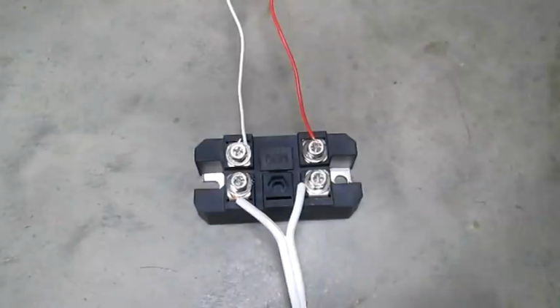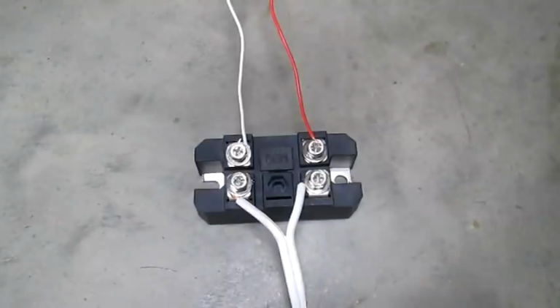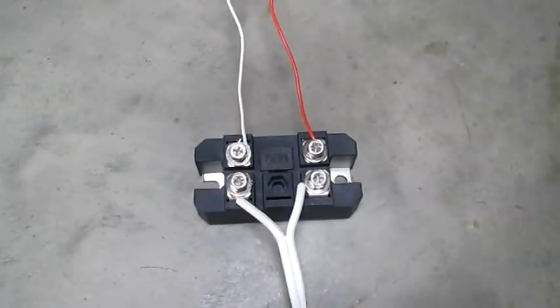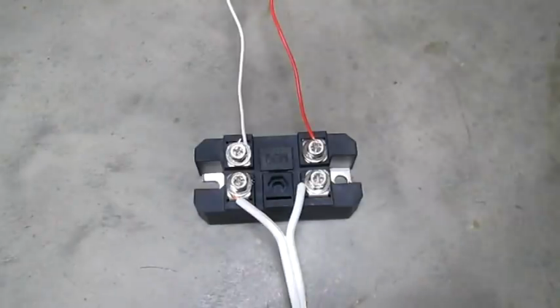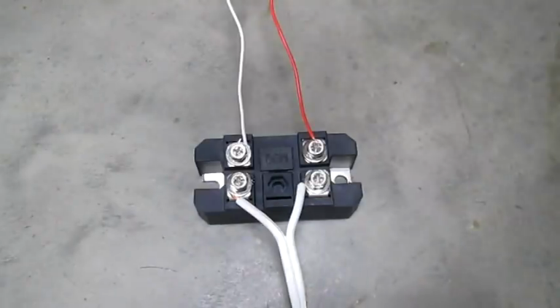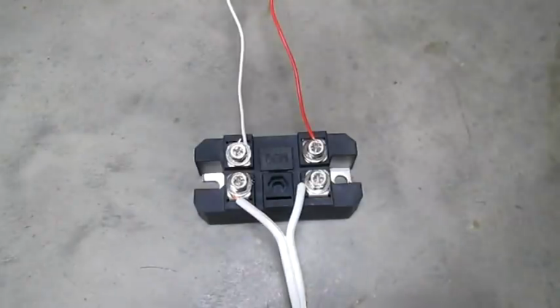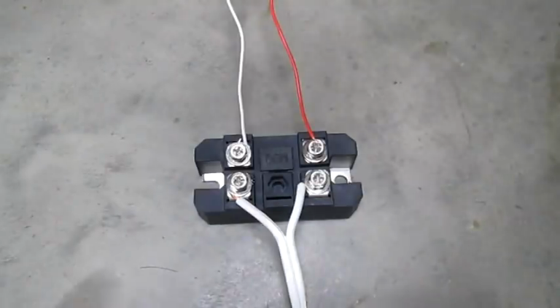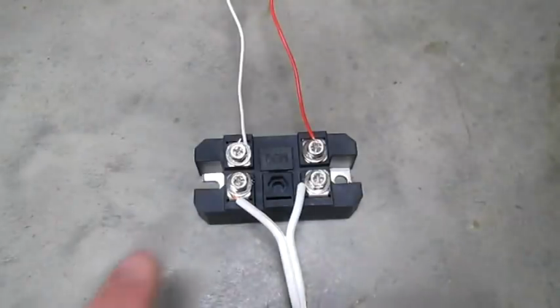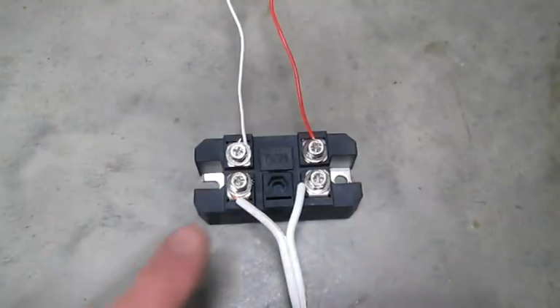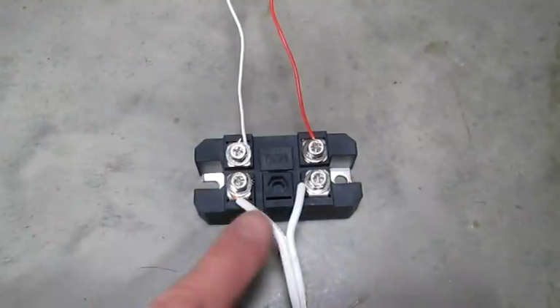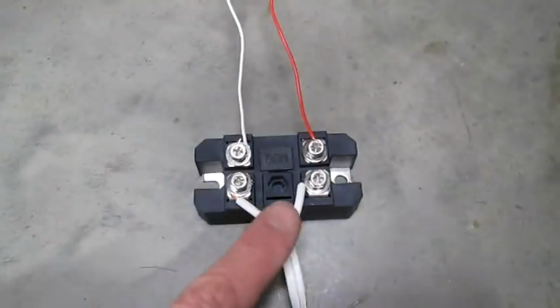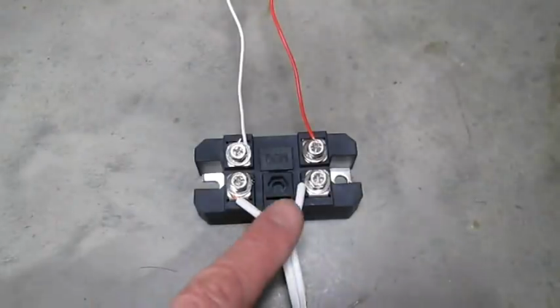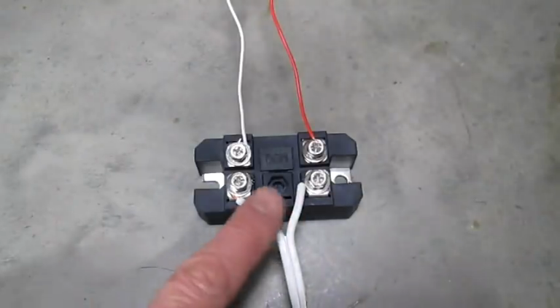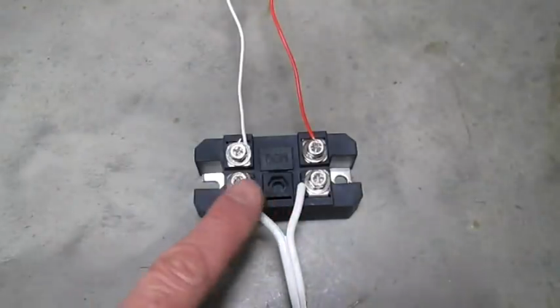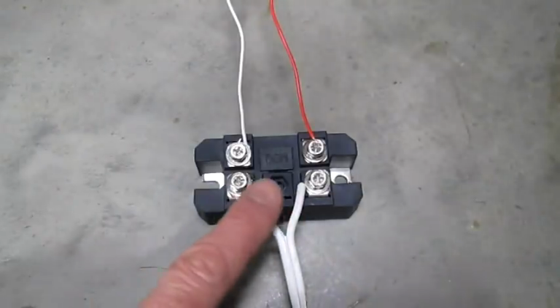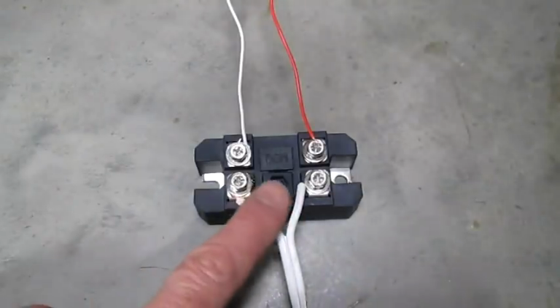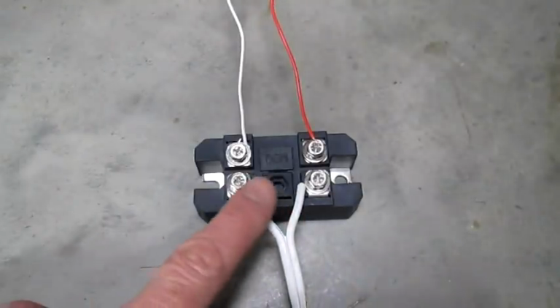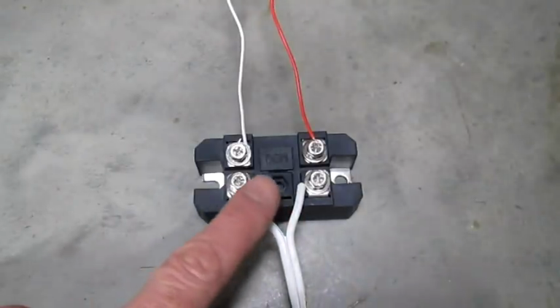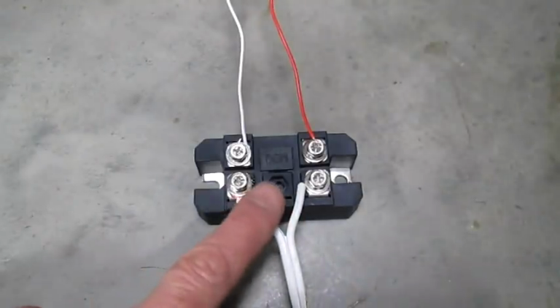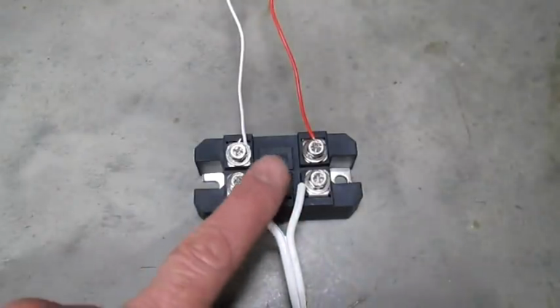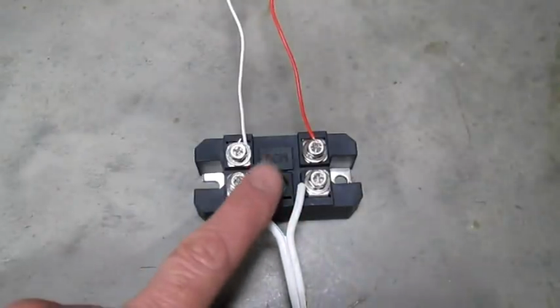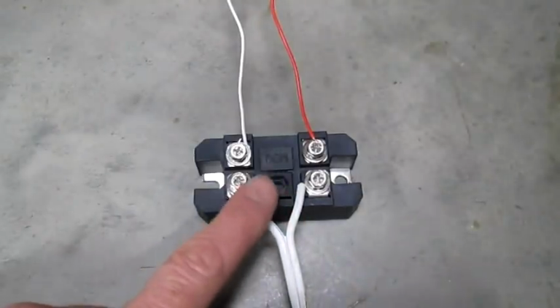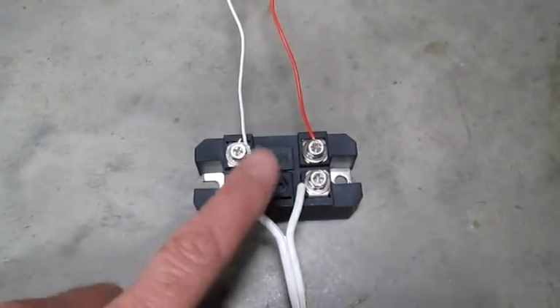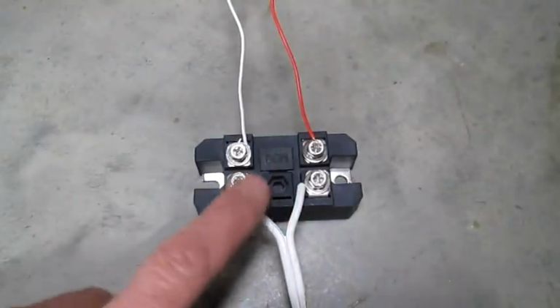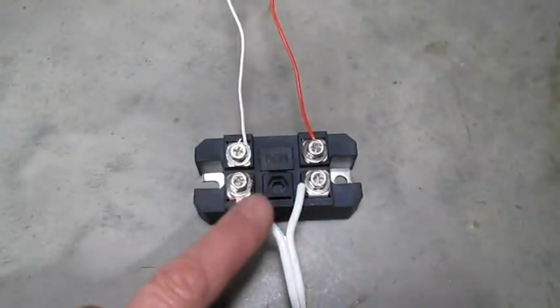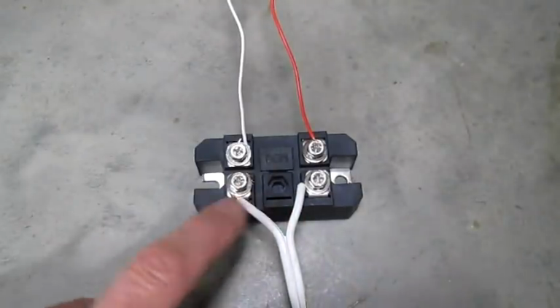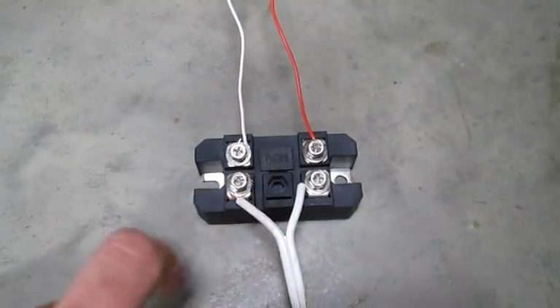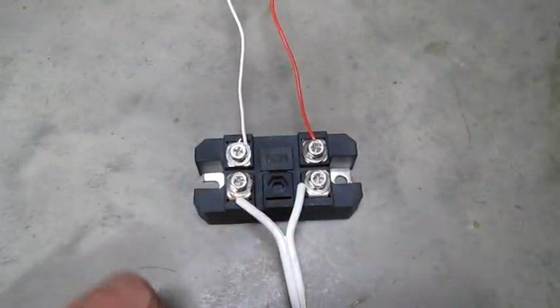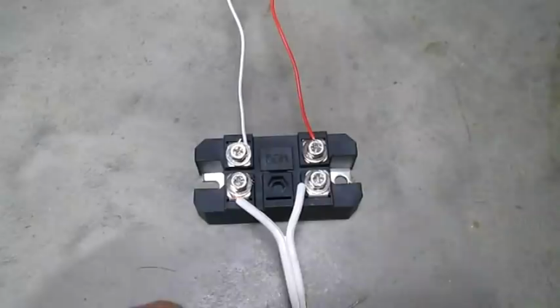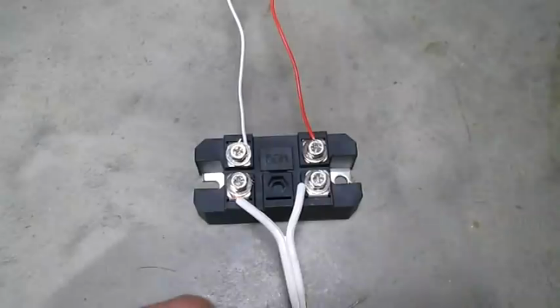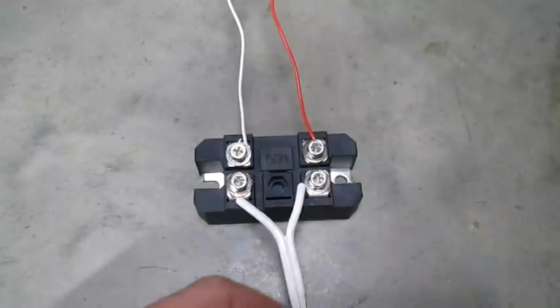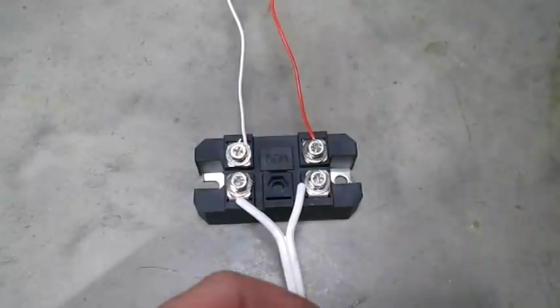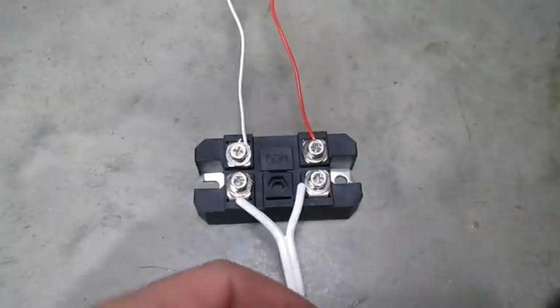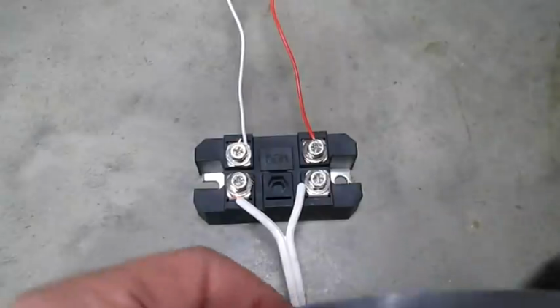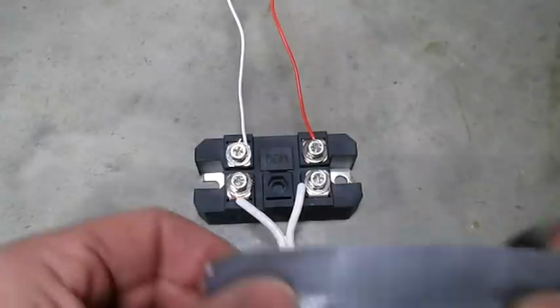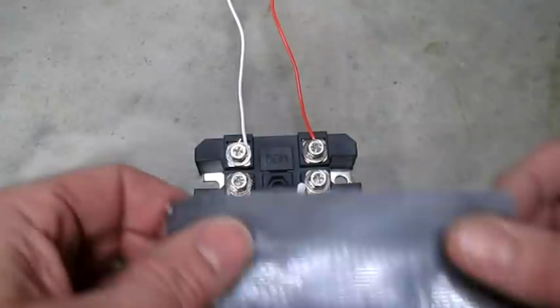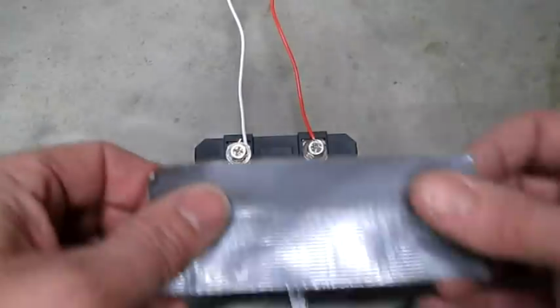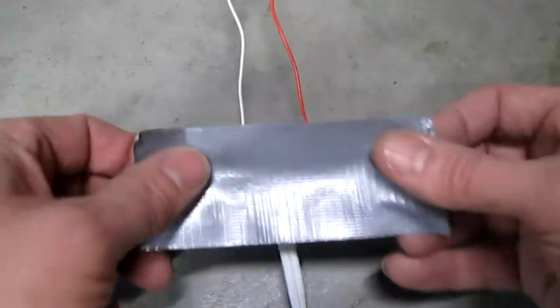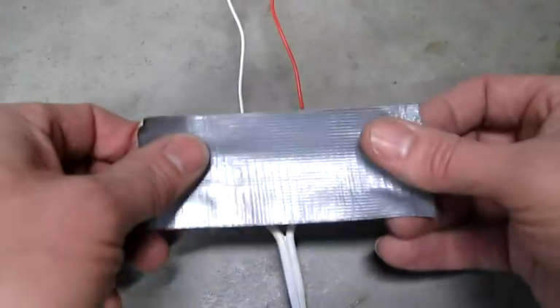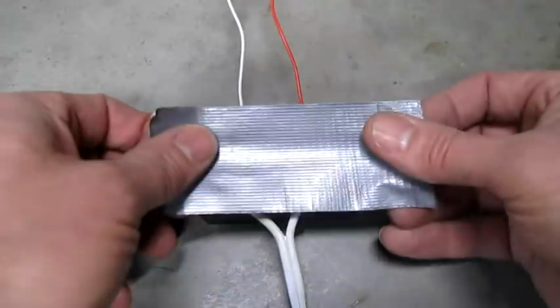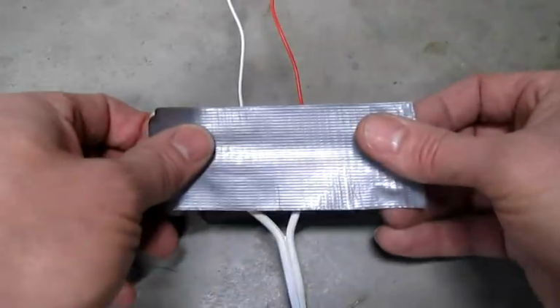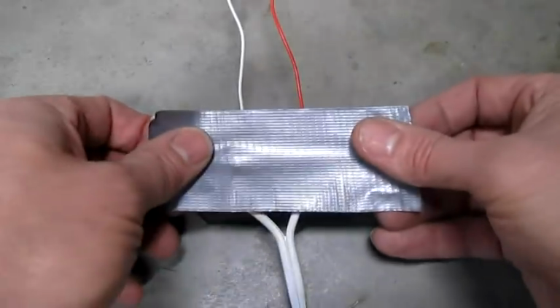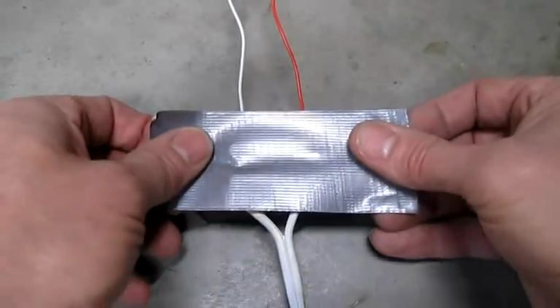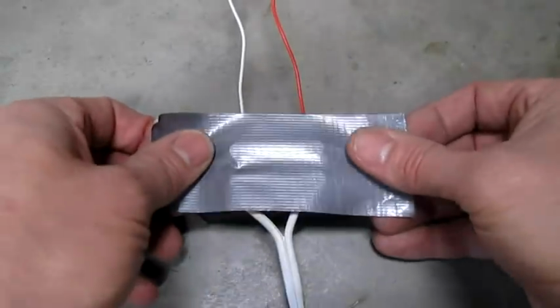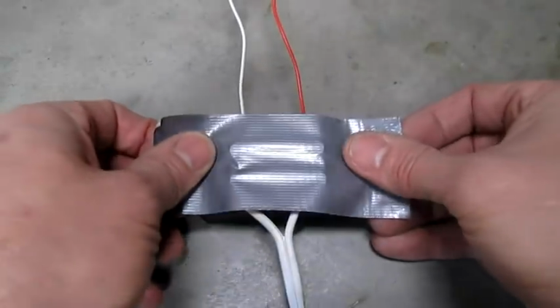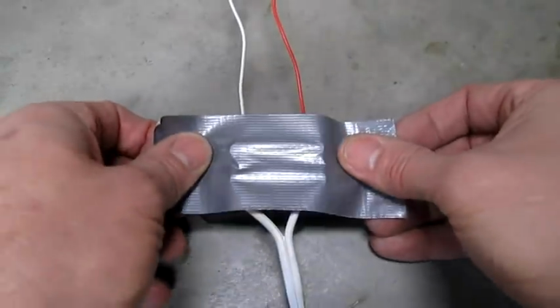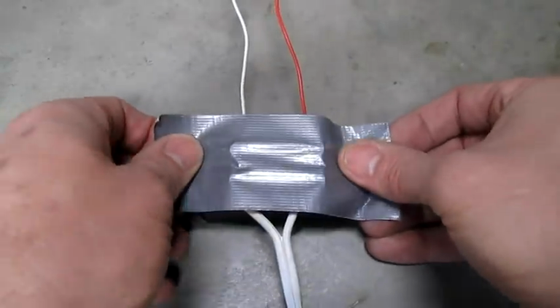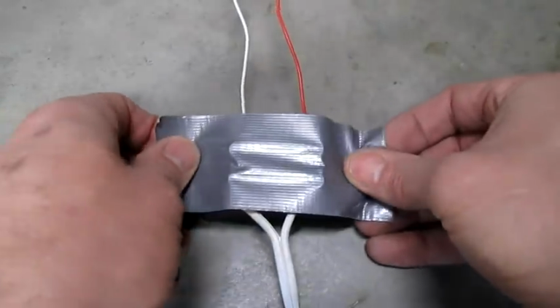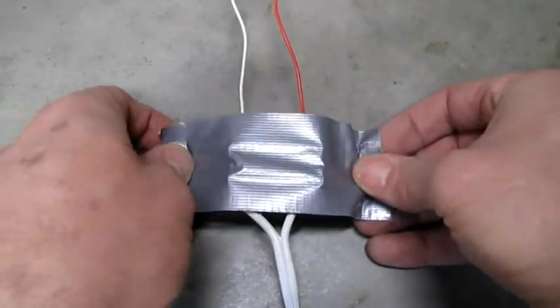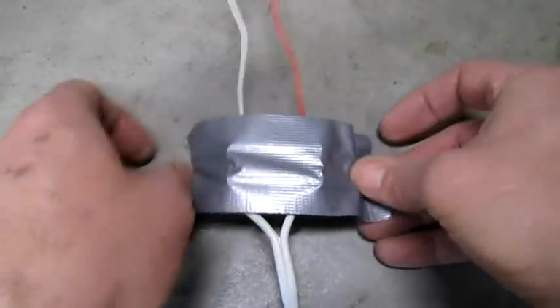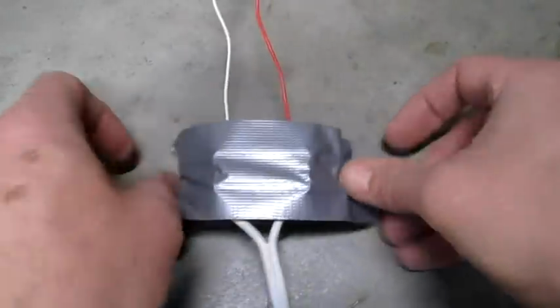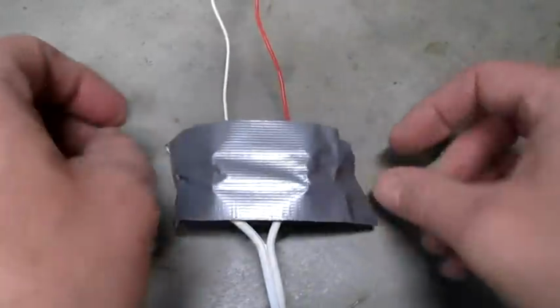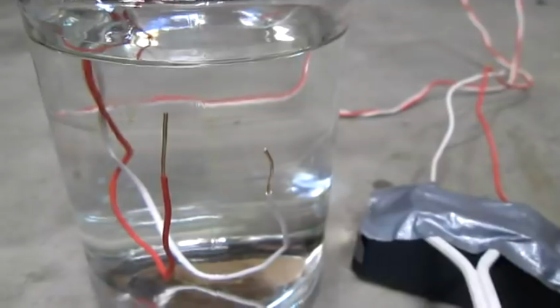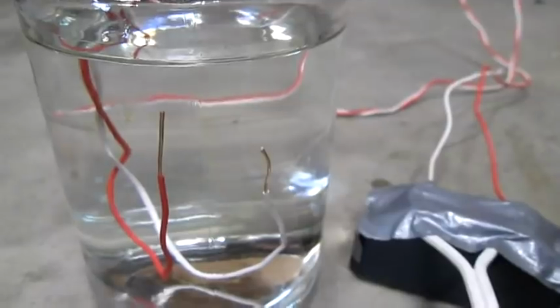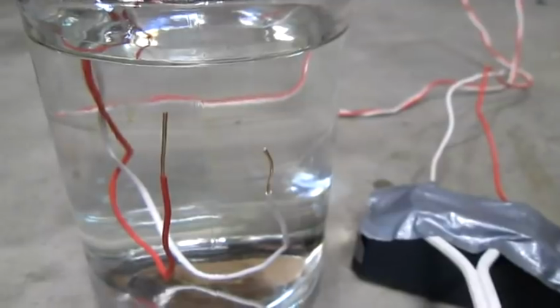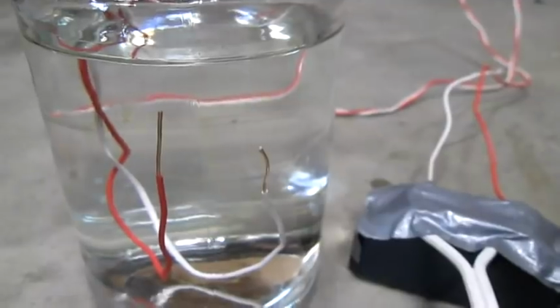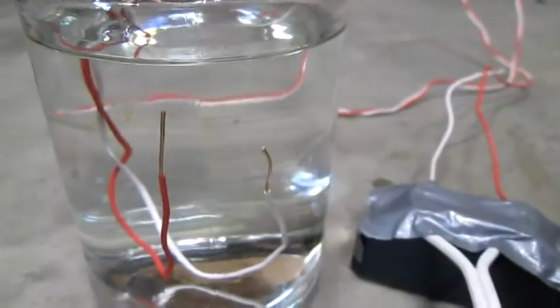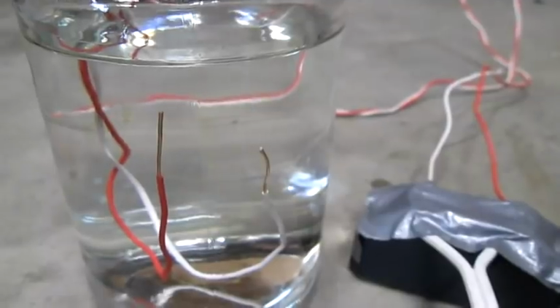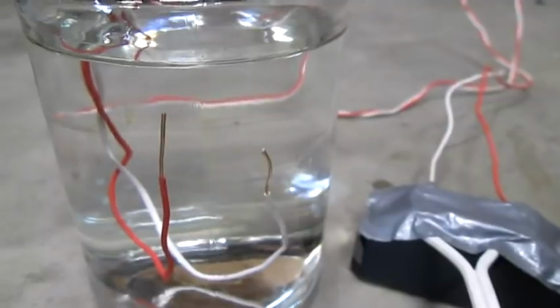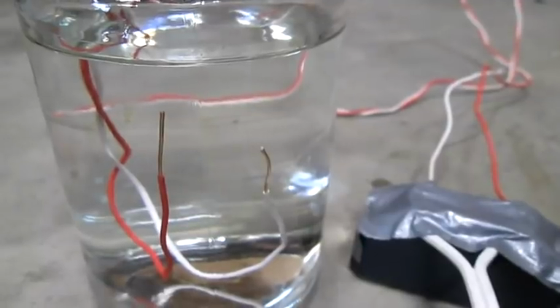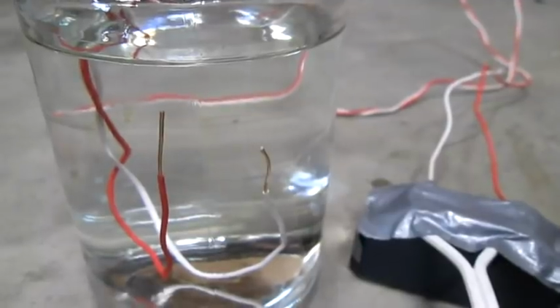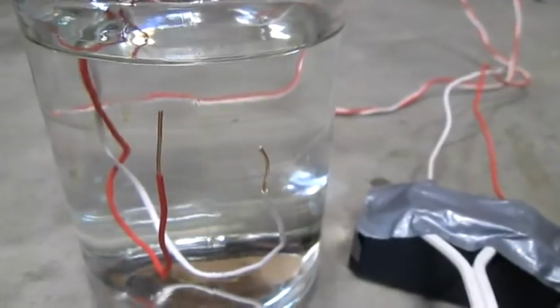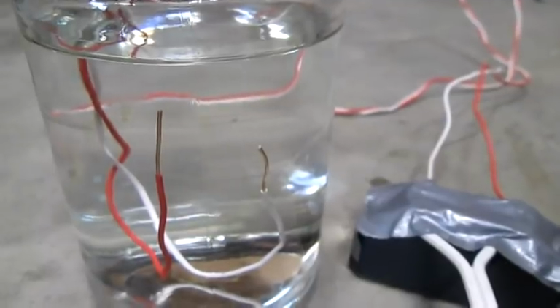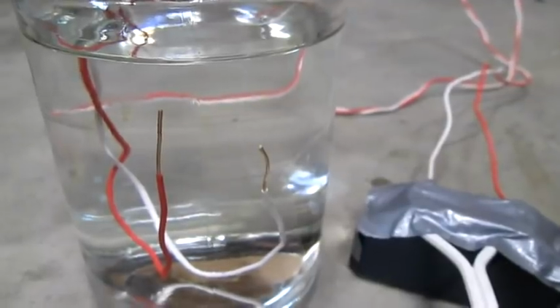A word of warning: this is 120 volts here and it will shock you, so I would suggest putting tape over it. Let's start with an experiment.